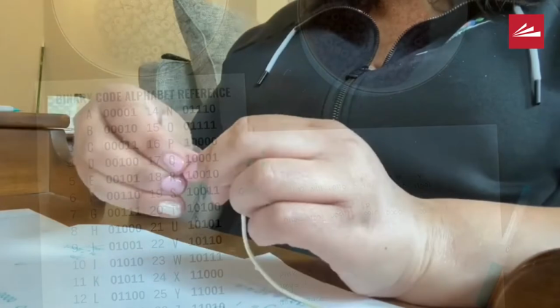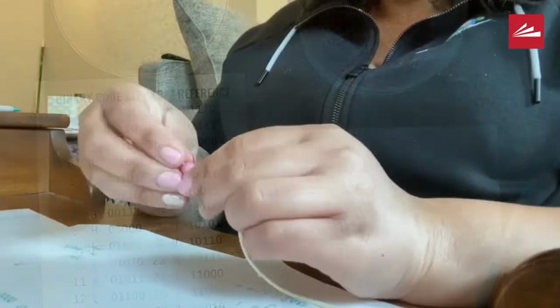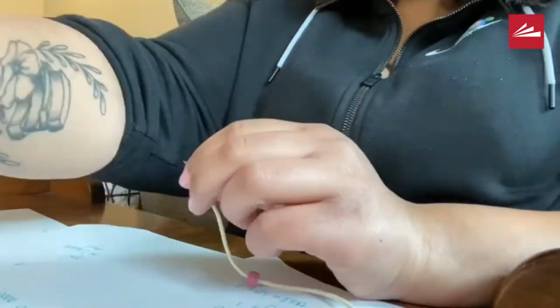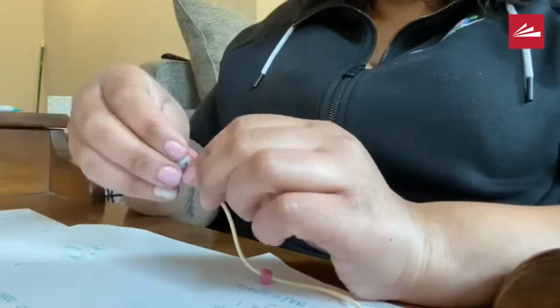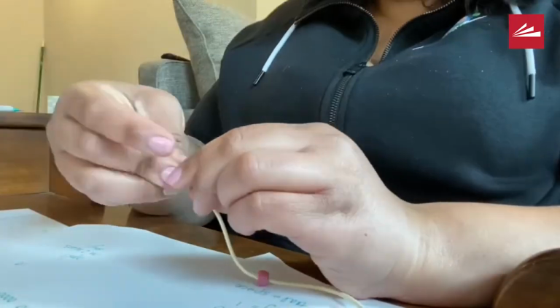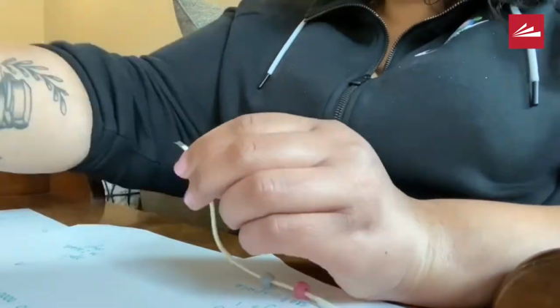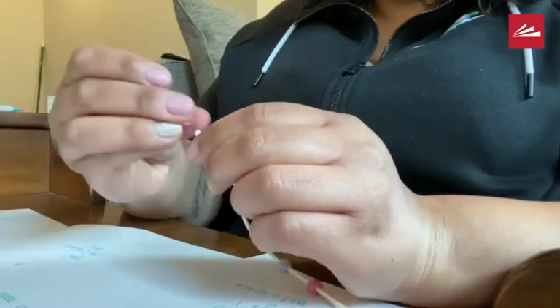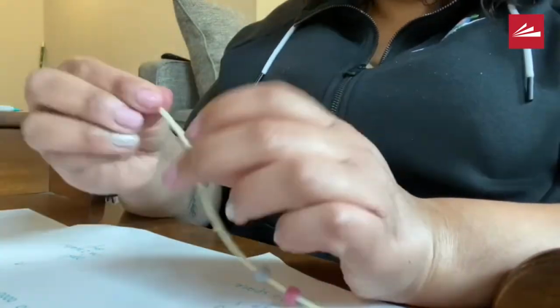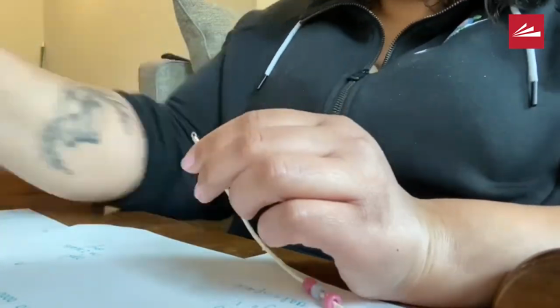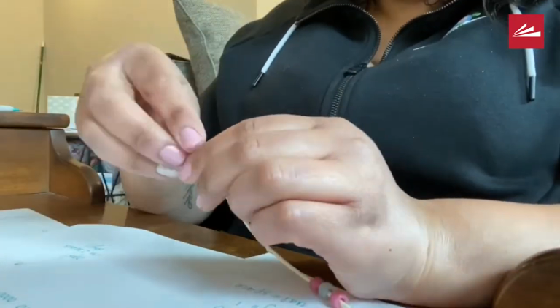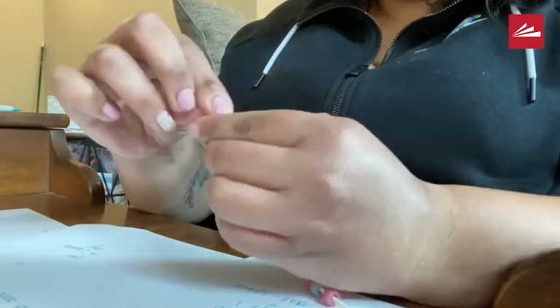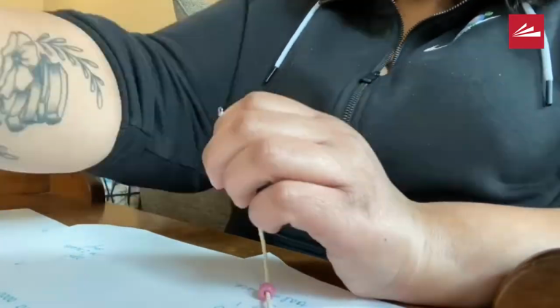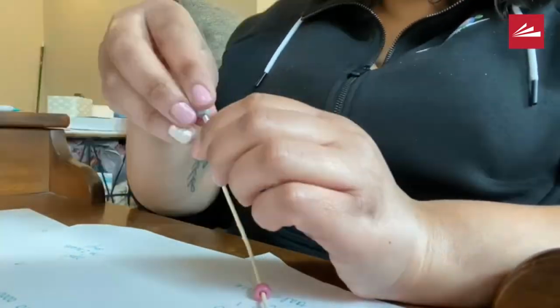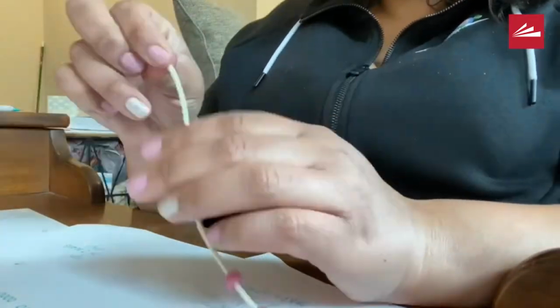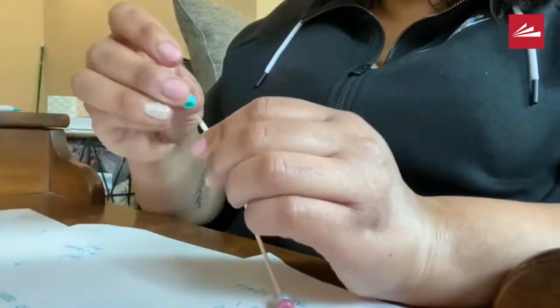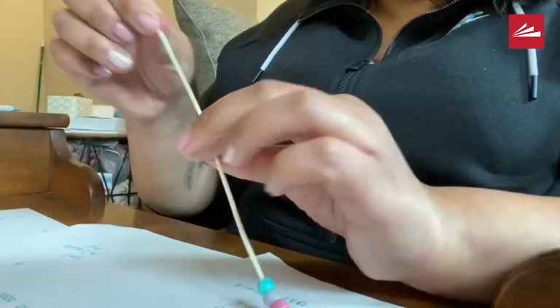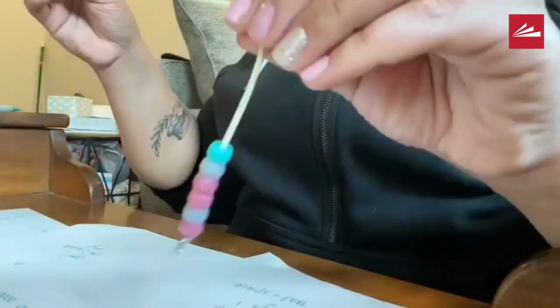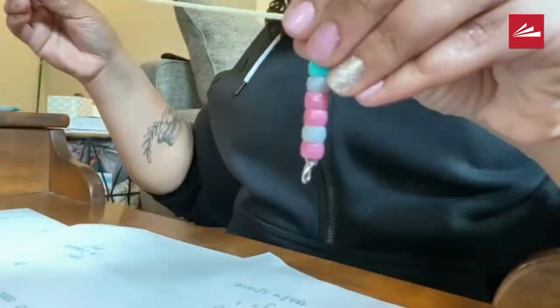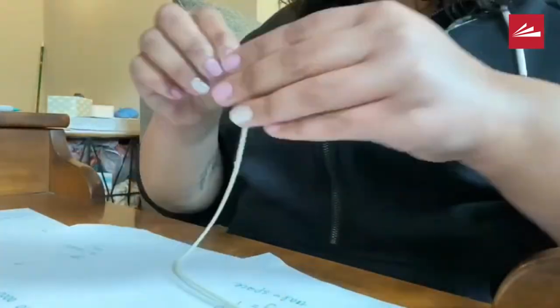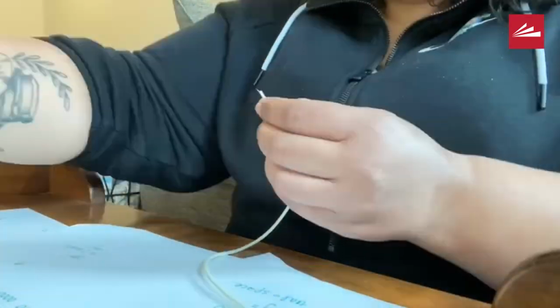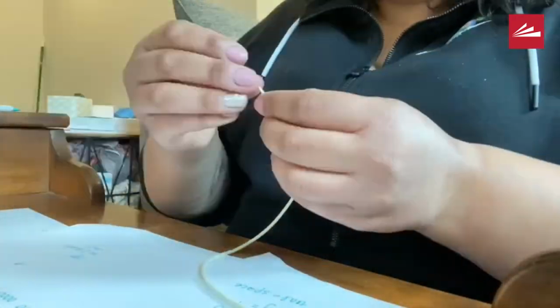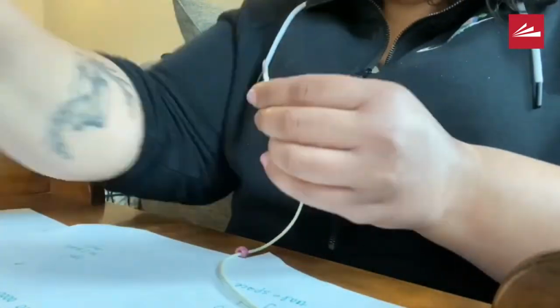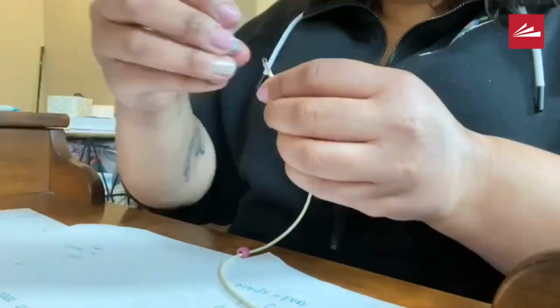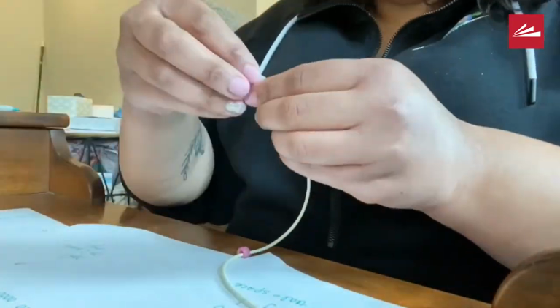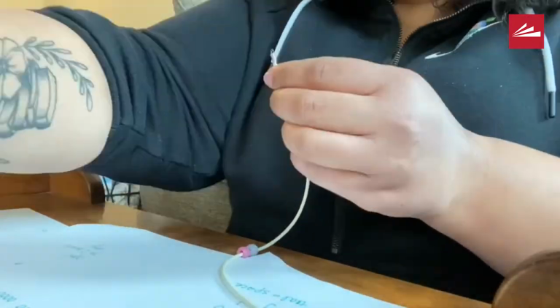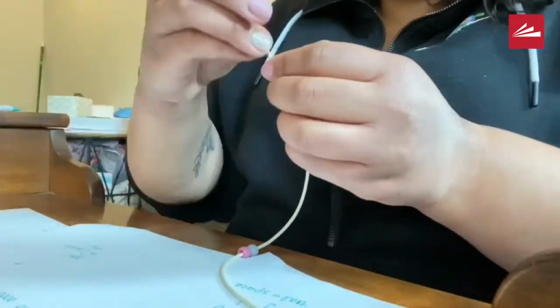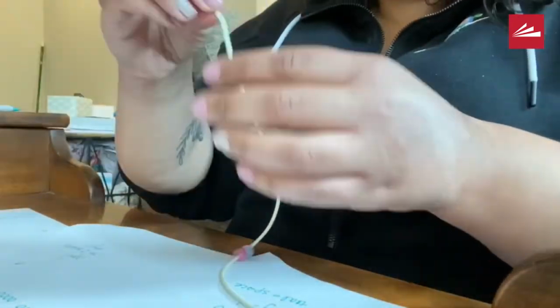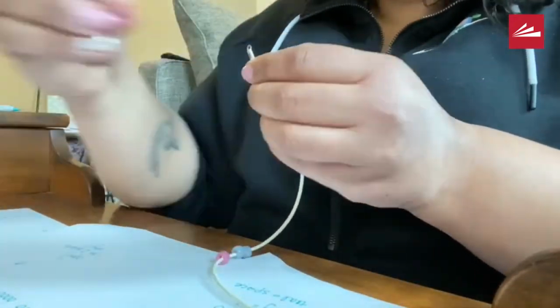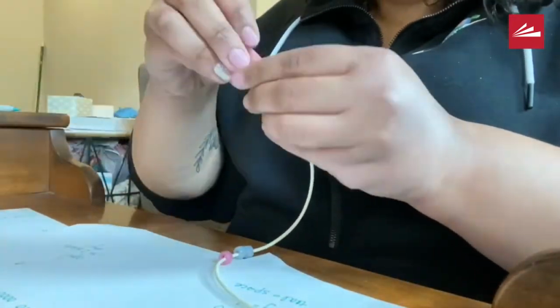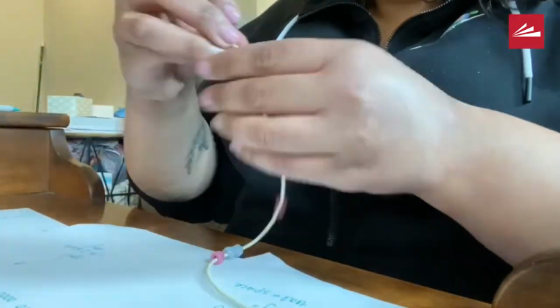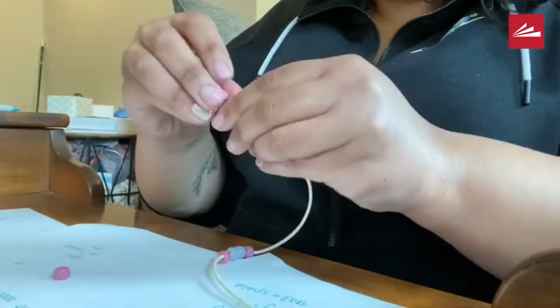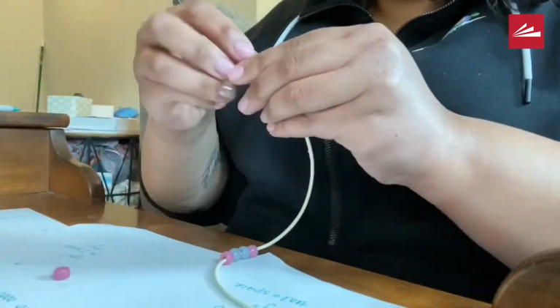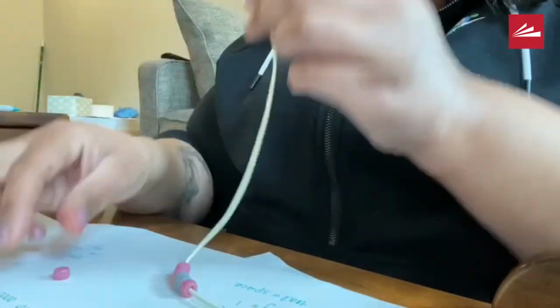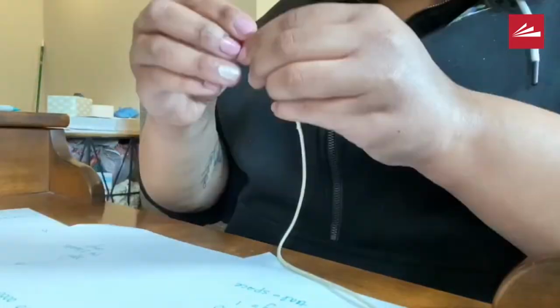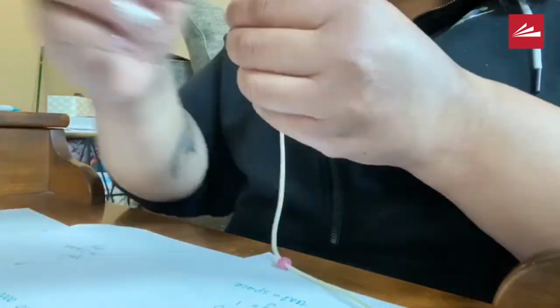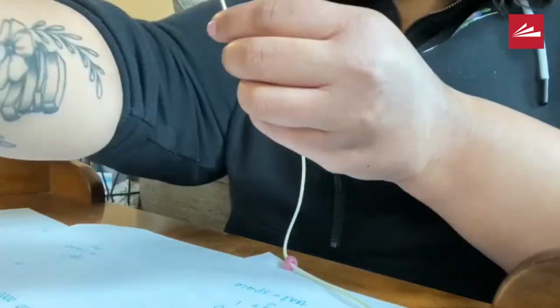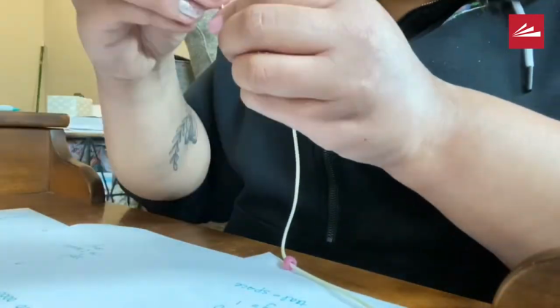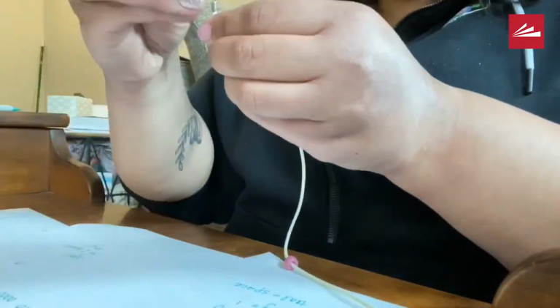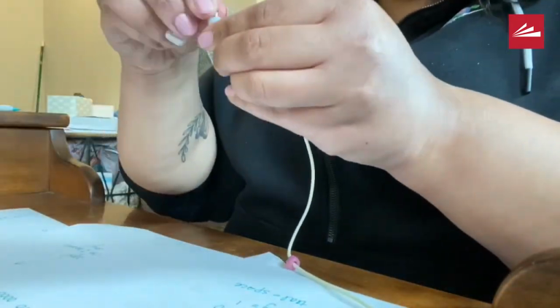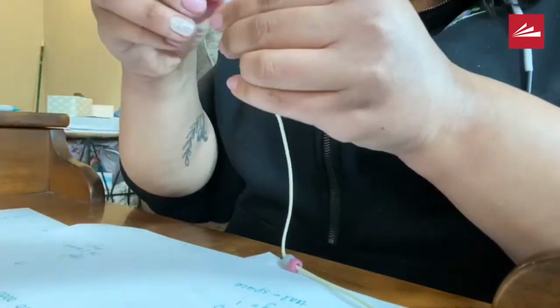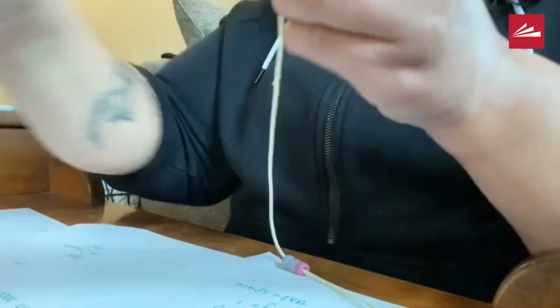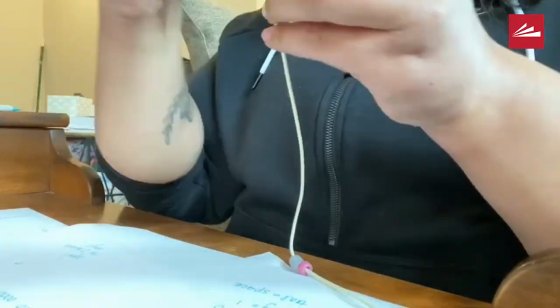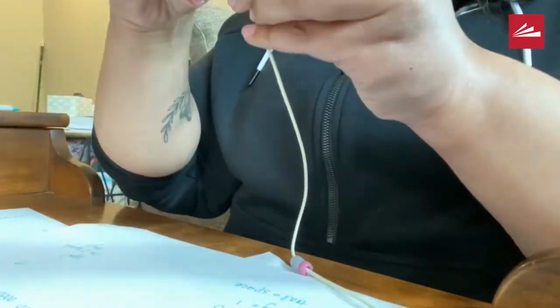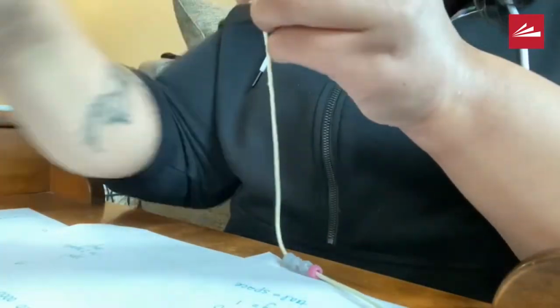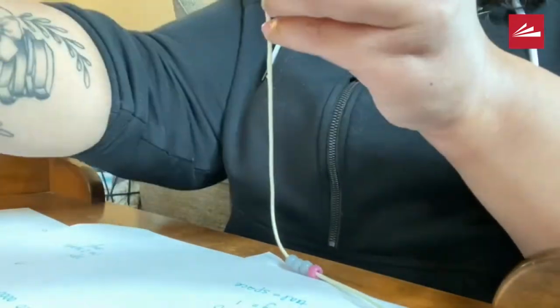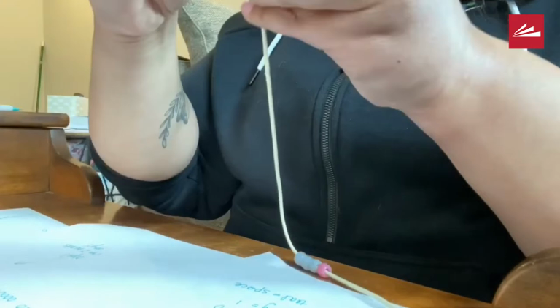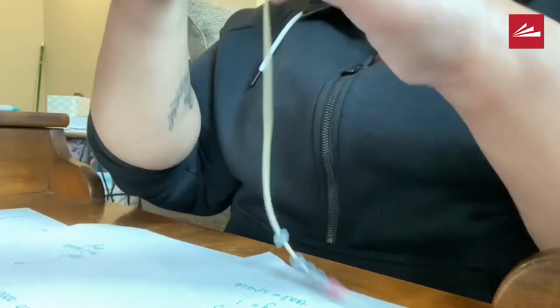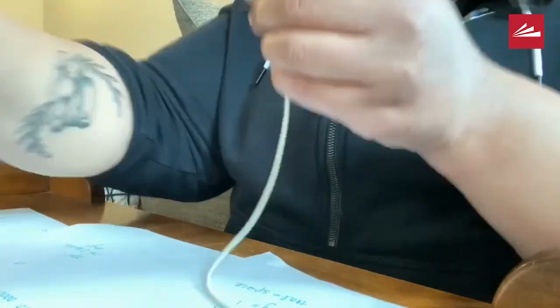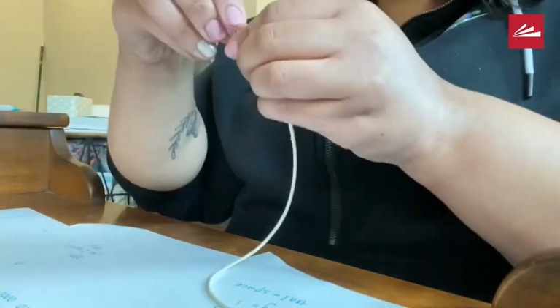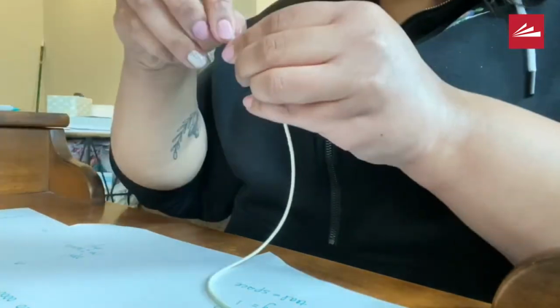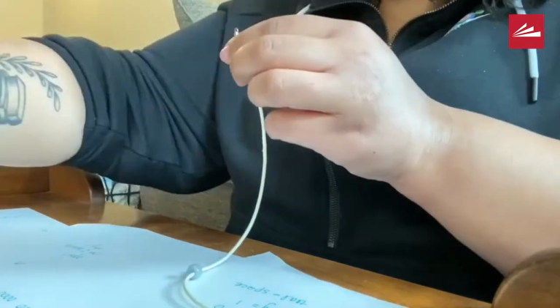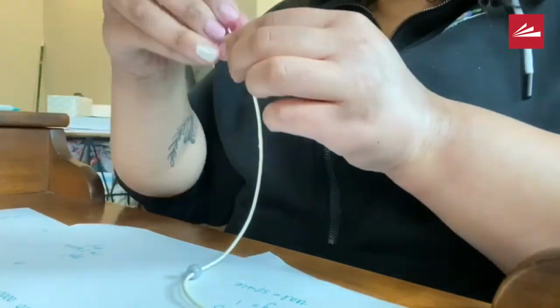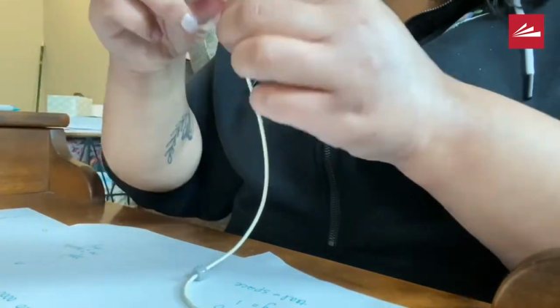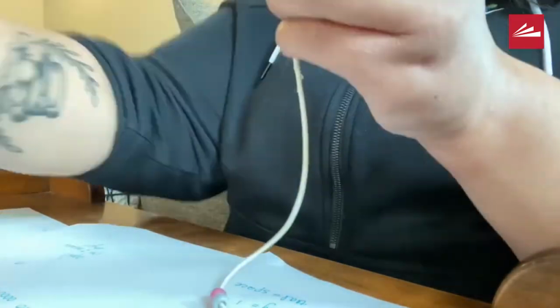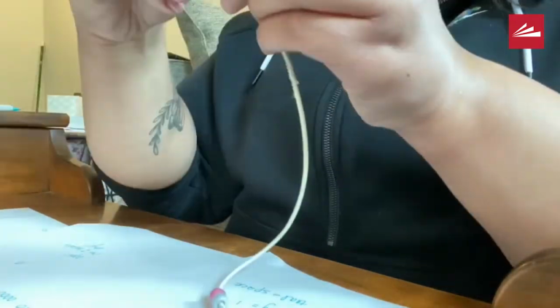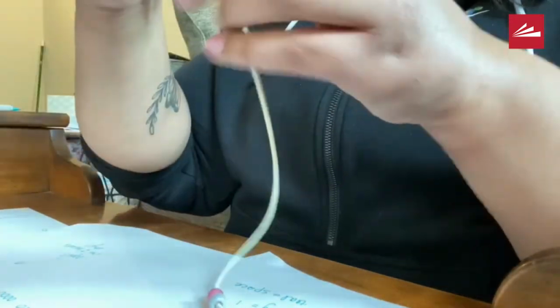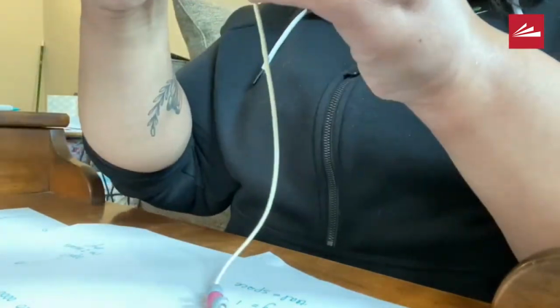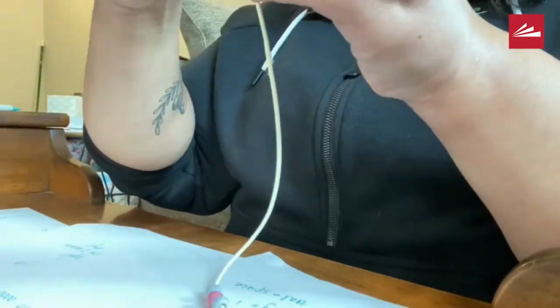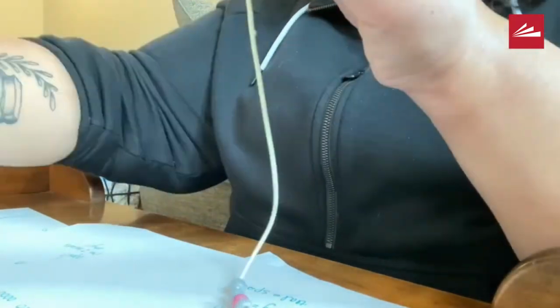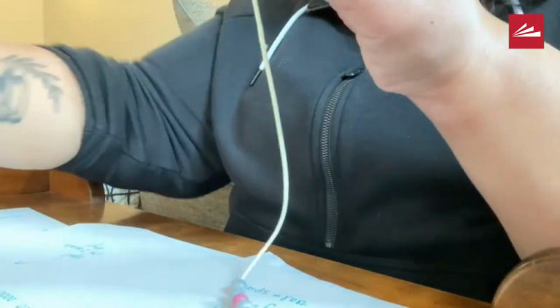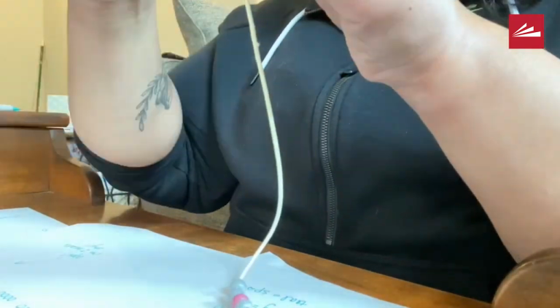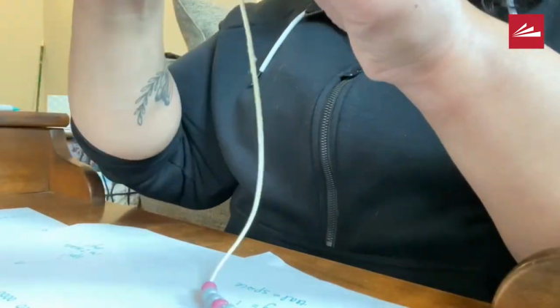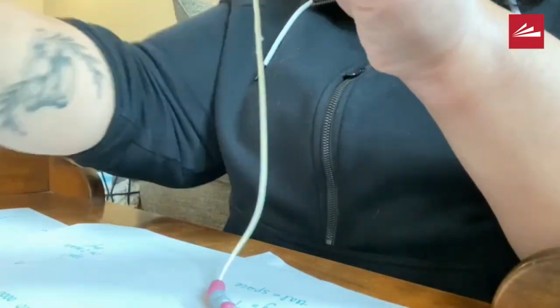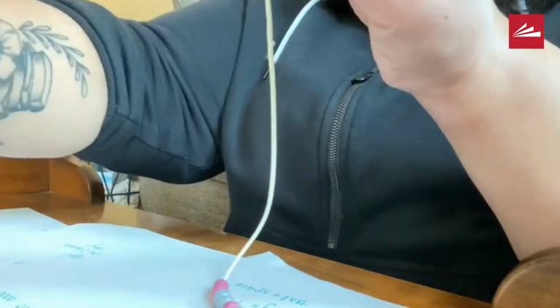And now, following along with my little cheat sheet showing me where to put my zeros and ones, I'm just going to get these beads on the string.